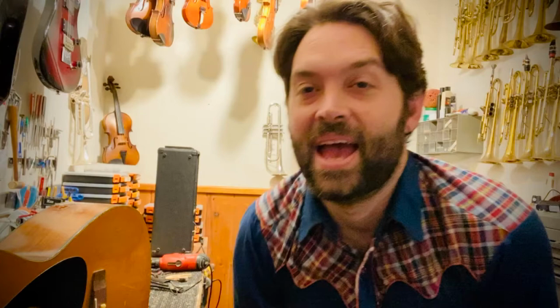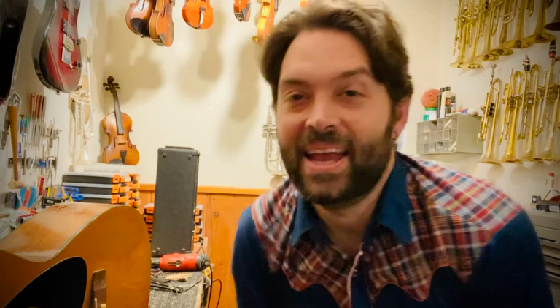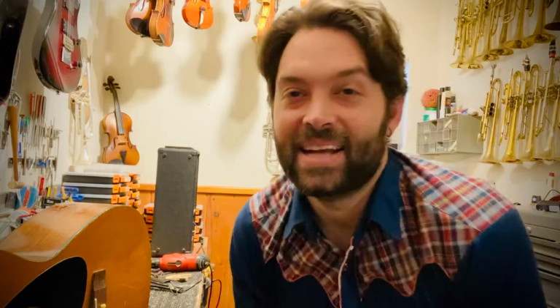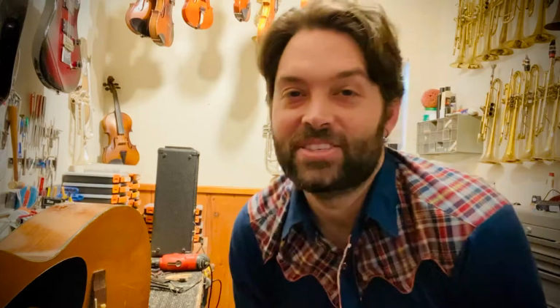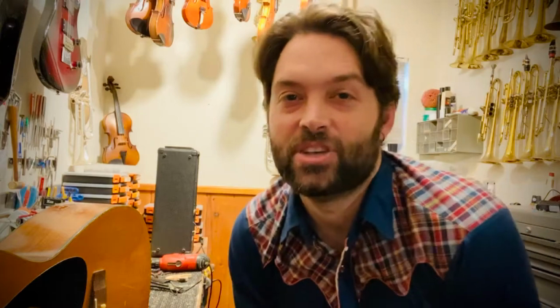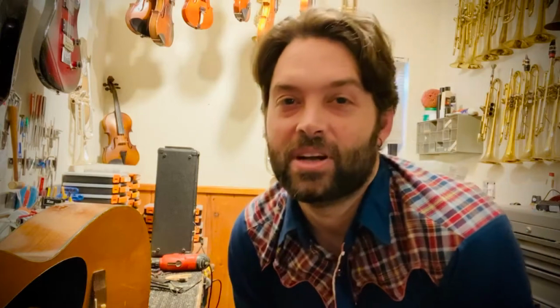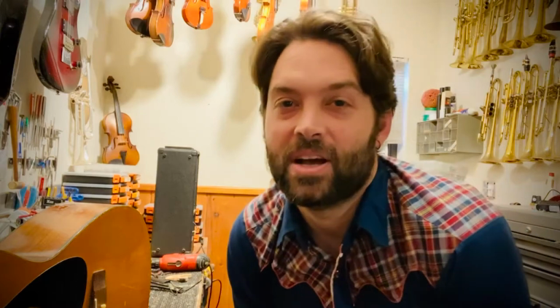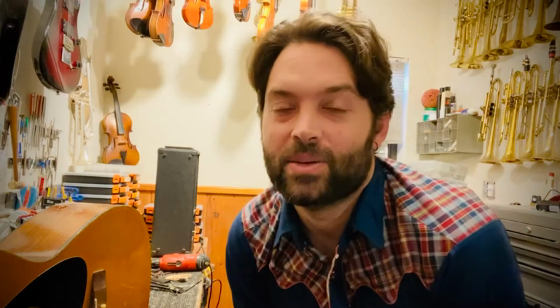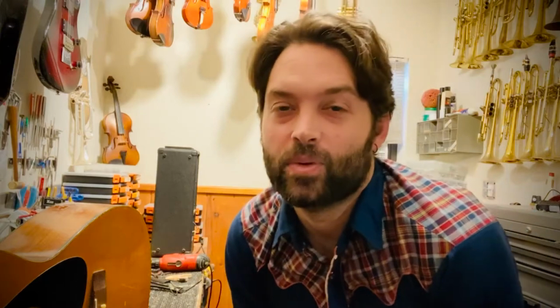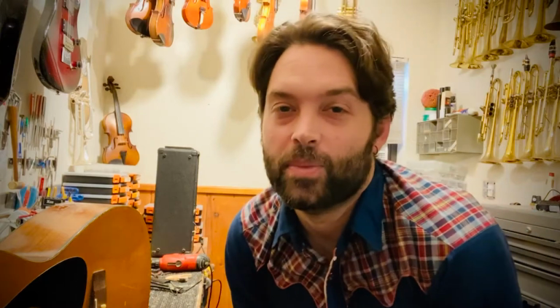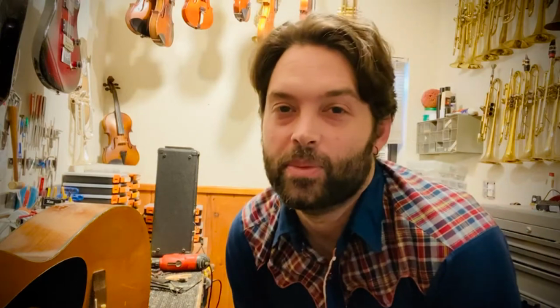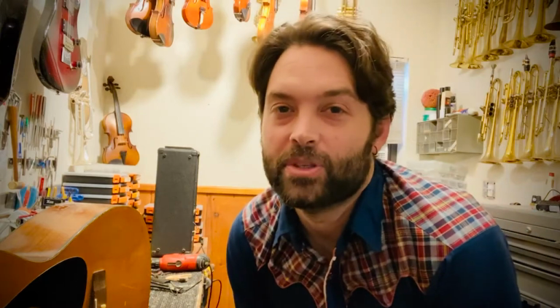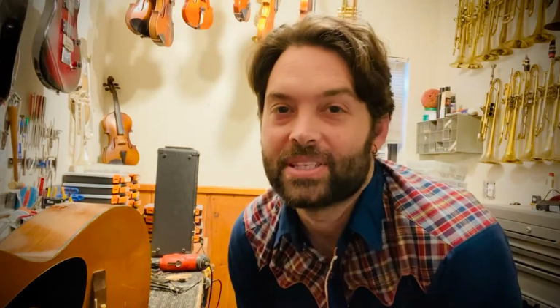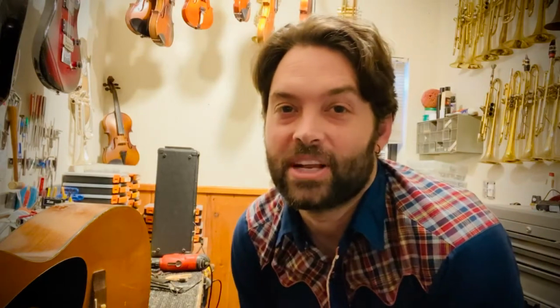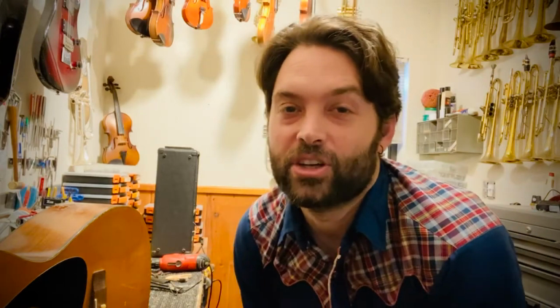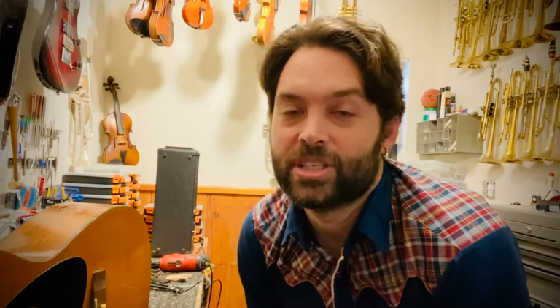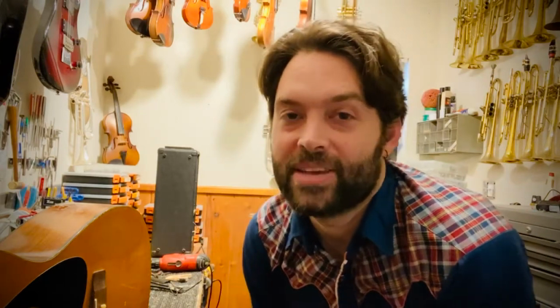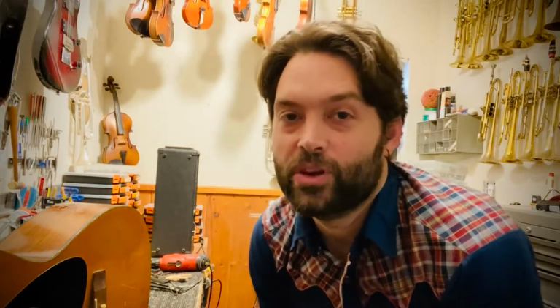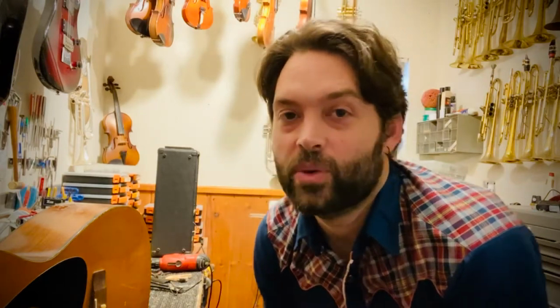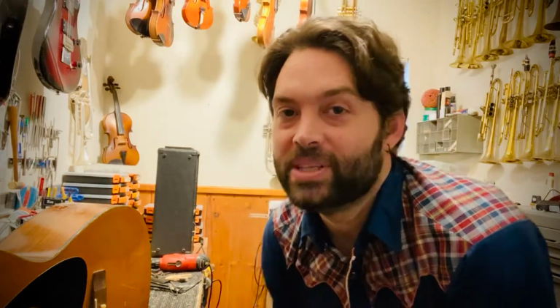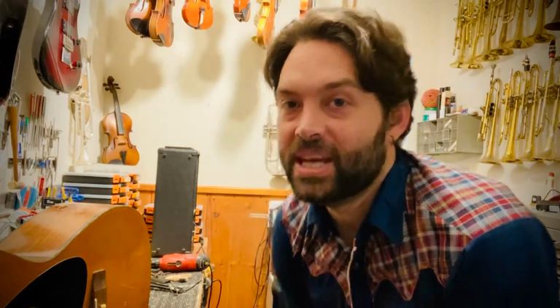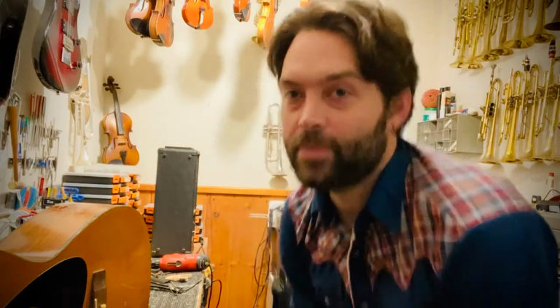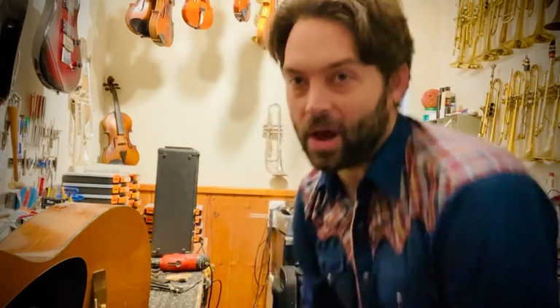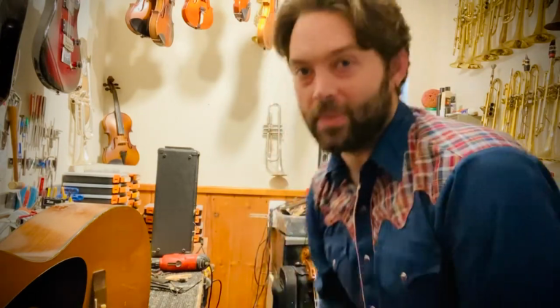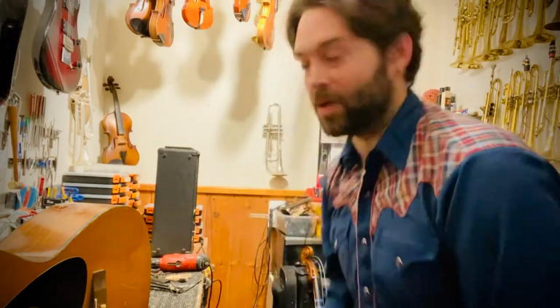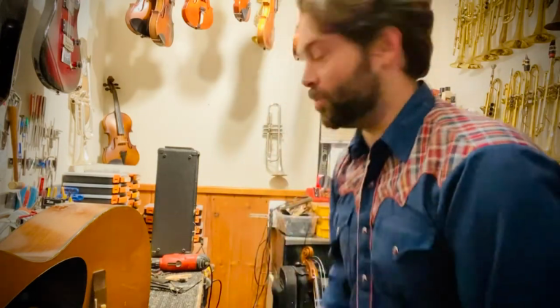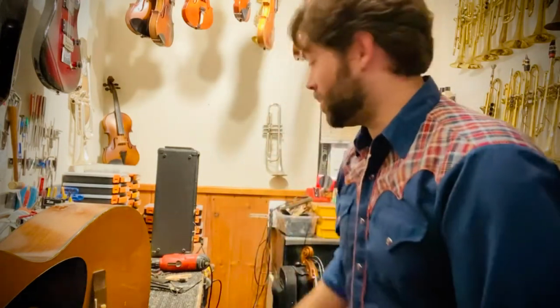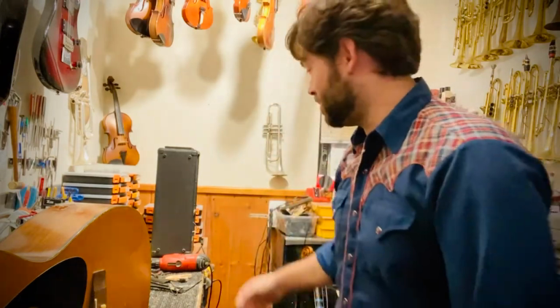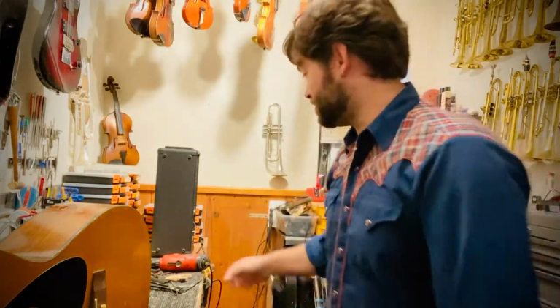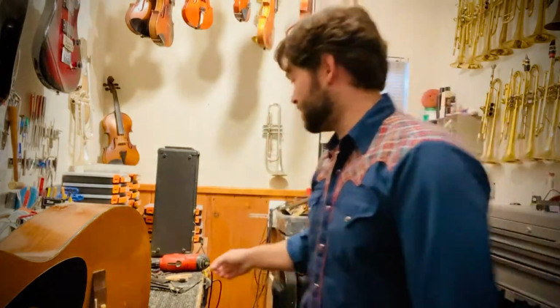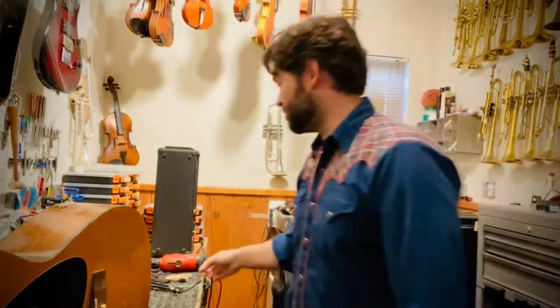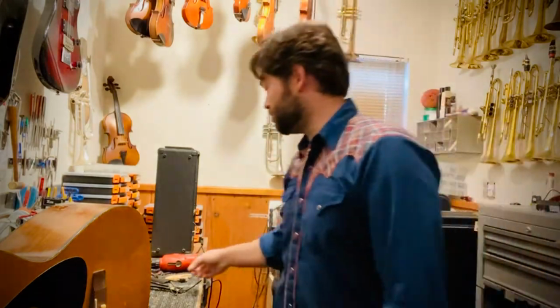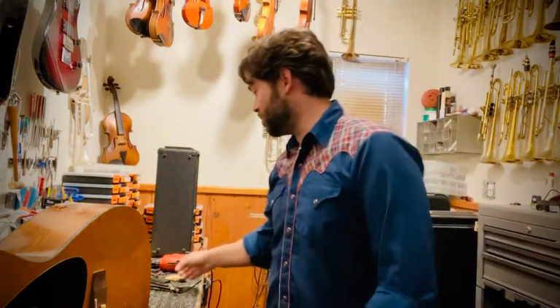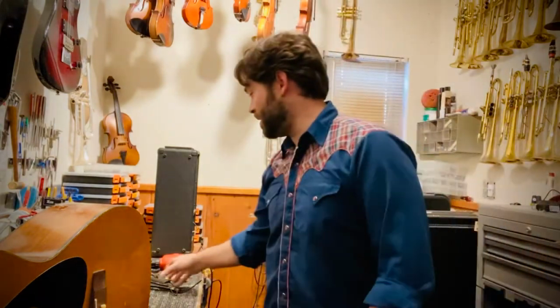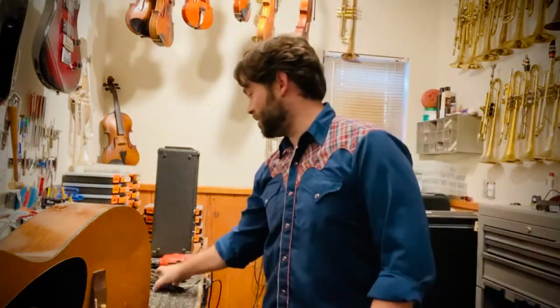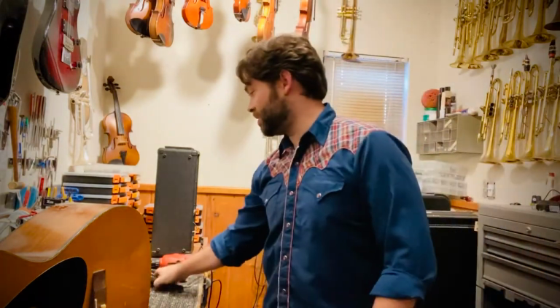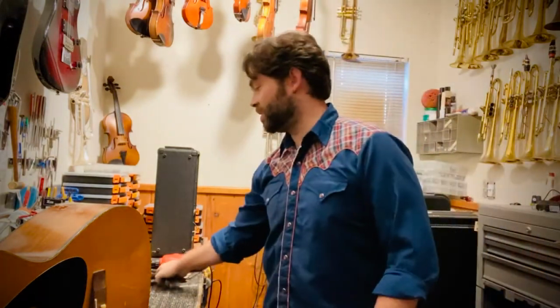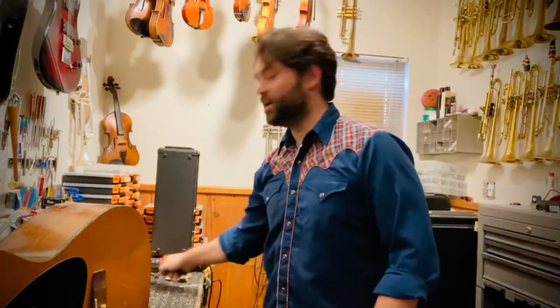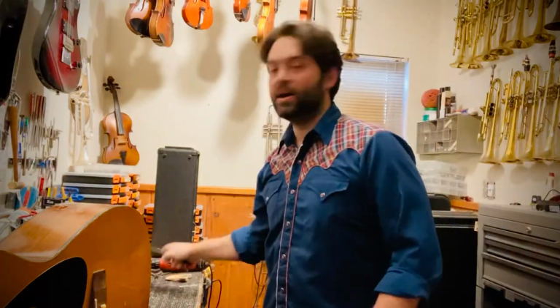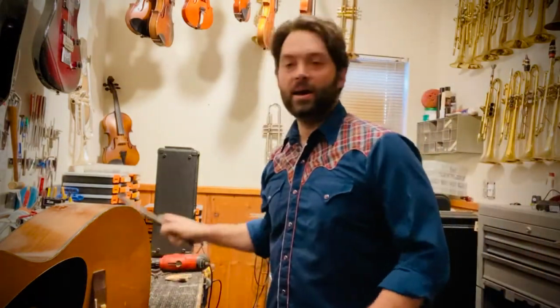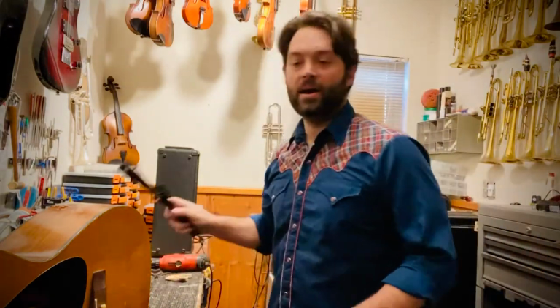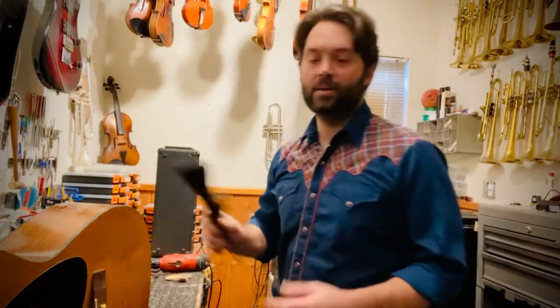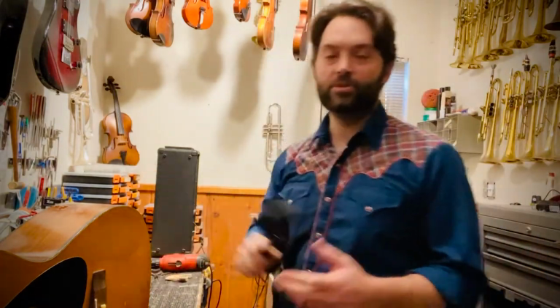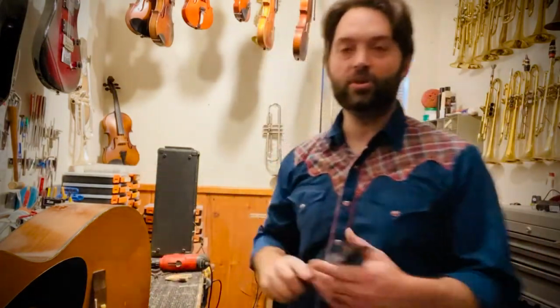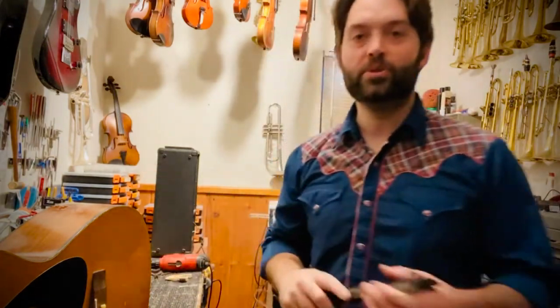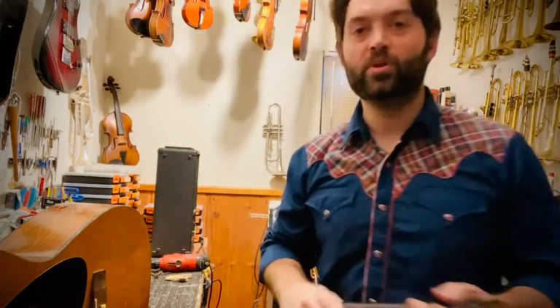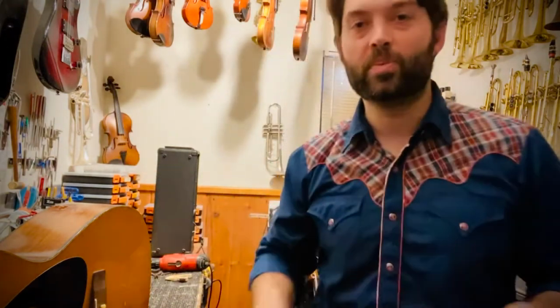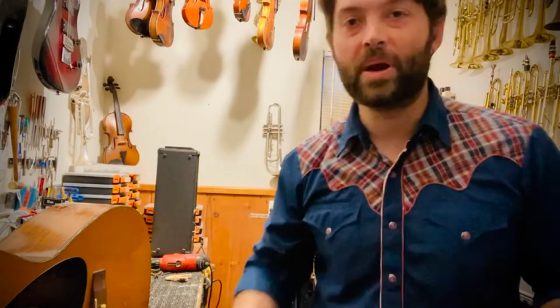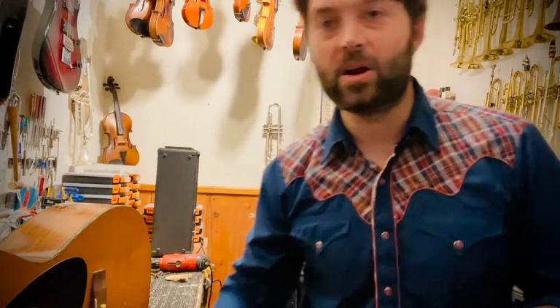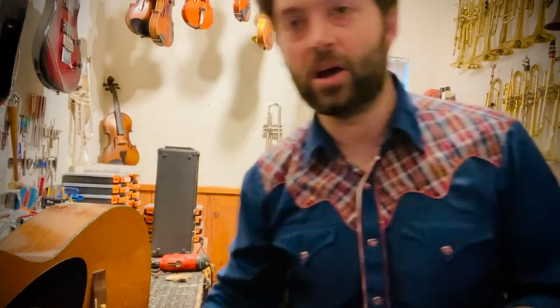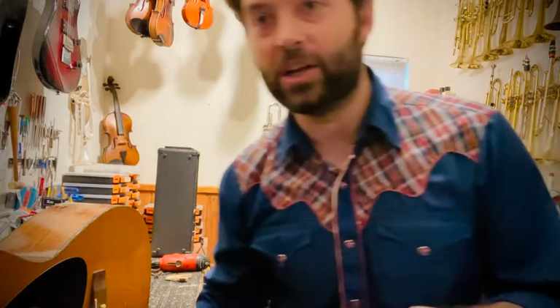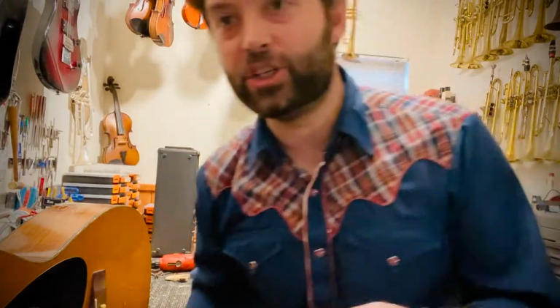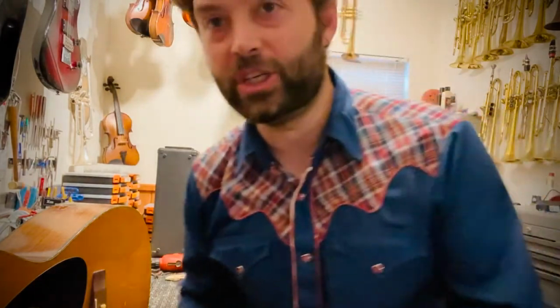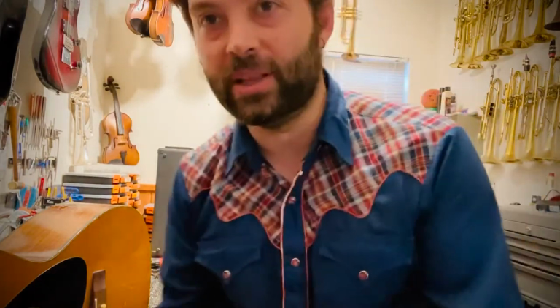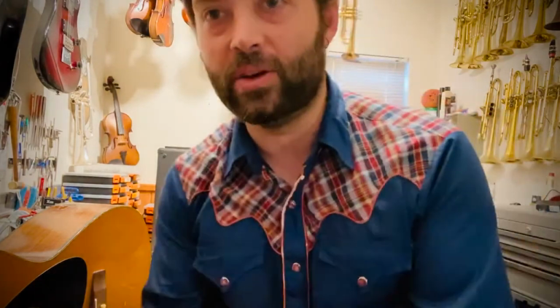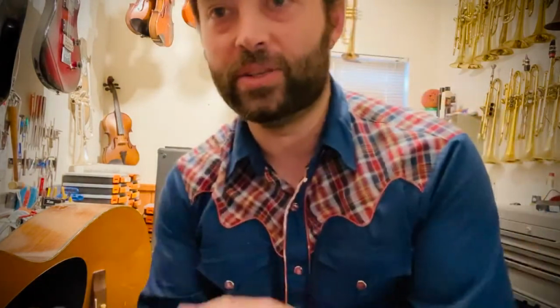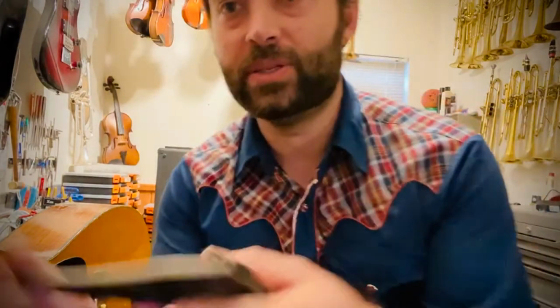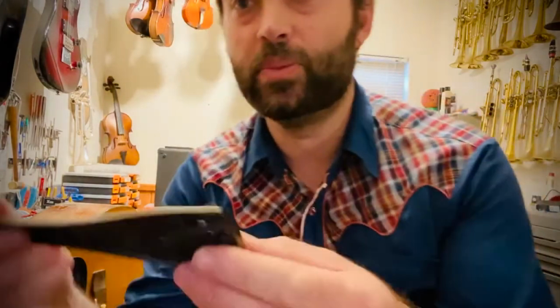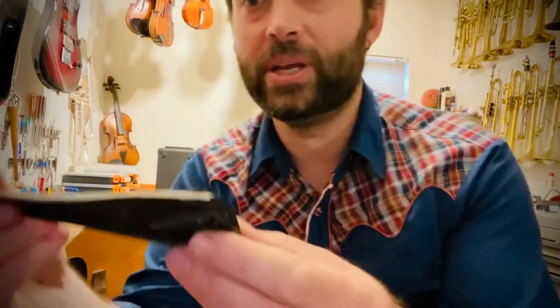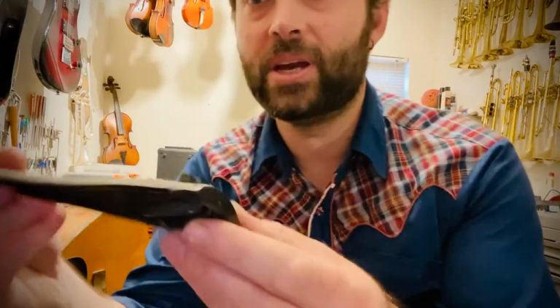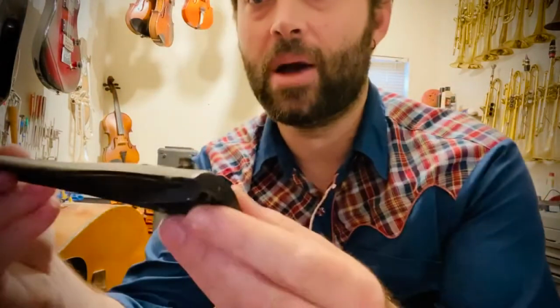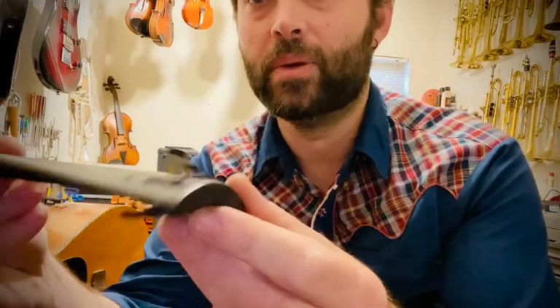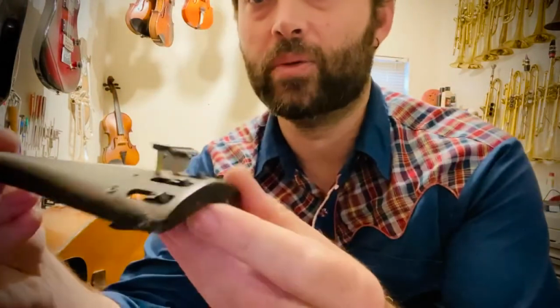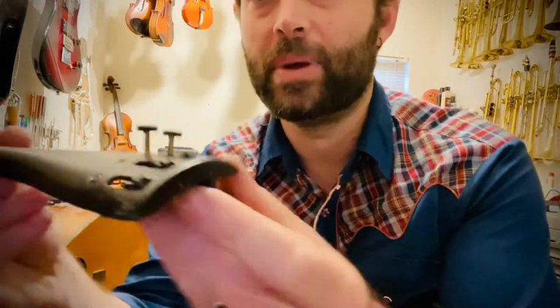Hey guys, John Haas at Ramona Music Center, just giving you a tip about parts that can break. I'm doing a repair on a cello — this is a pretty common repair.